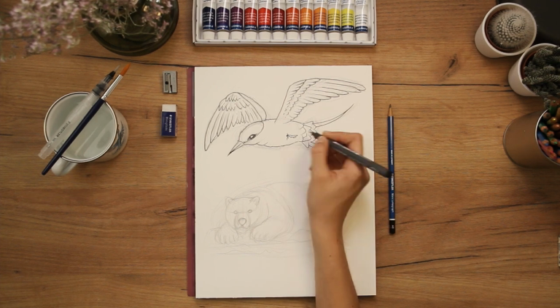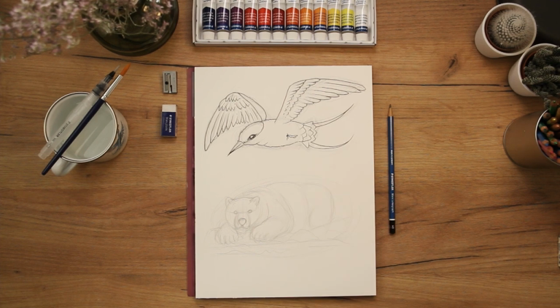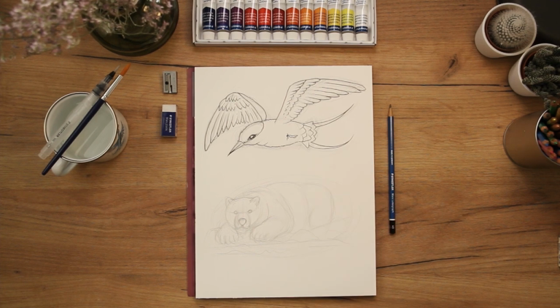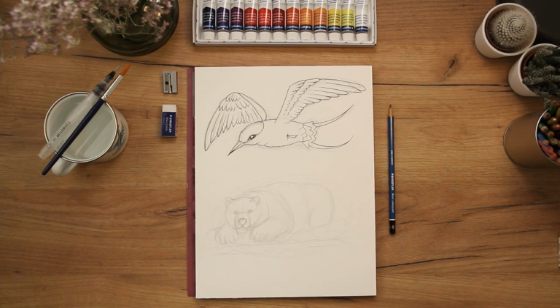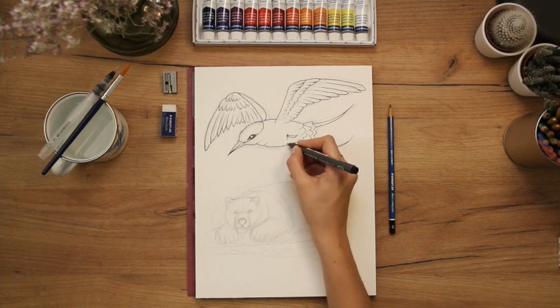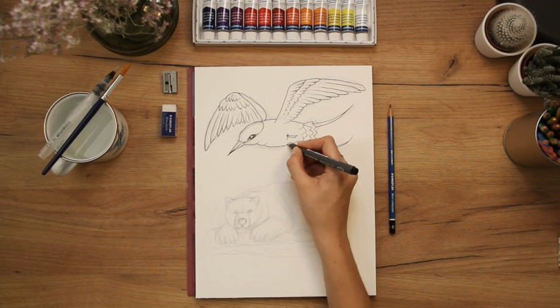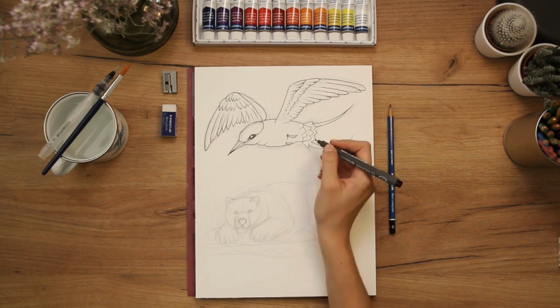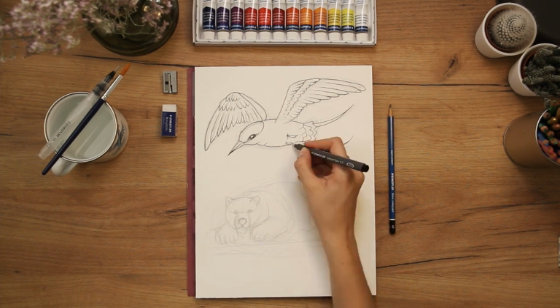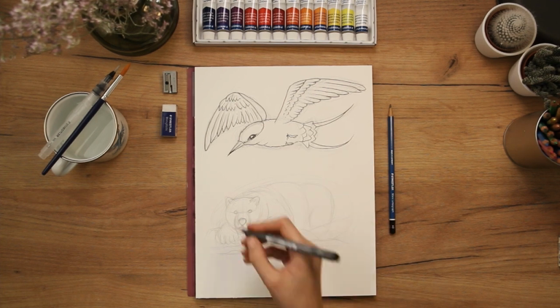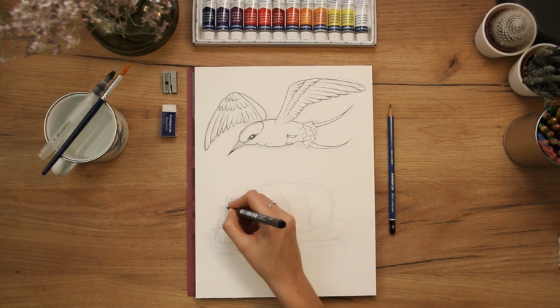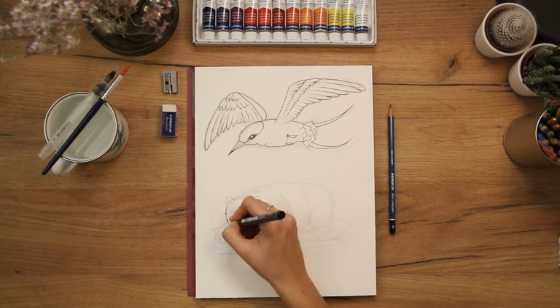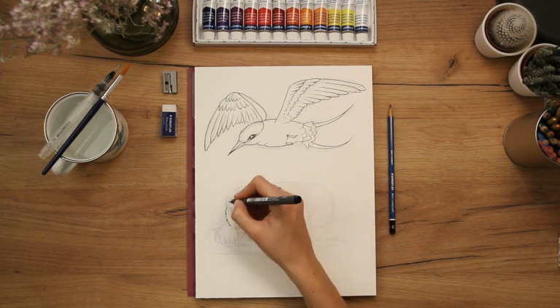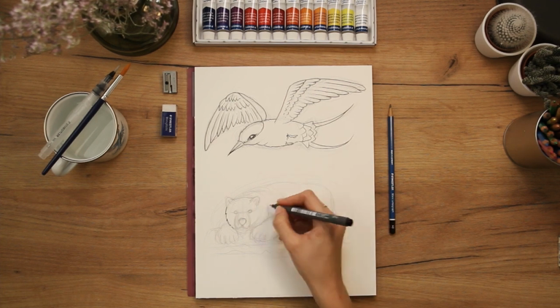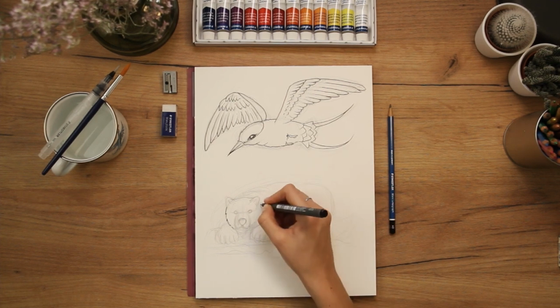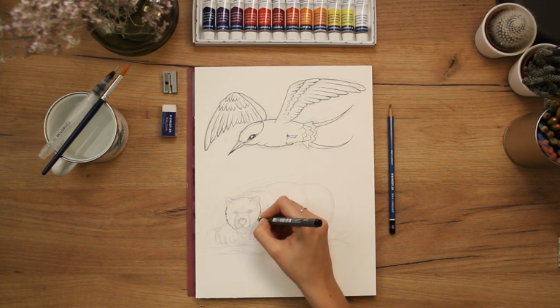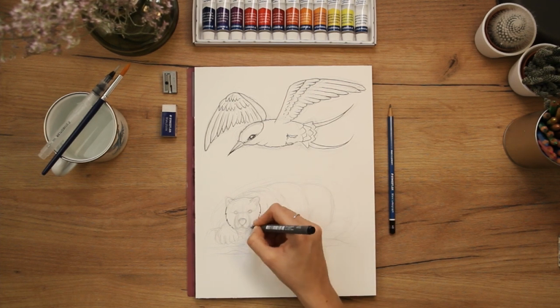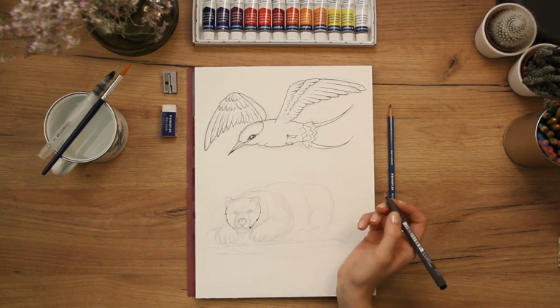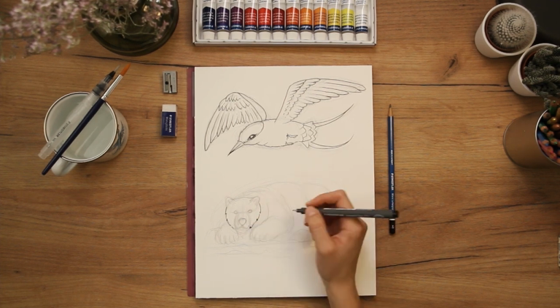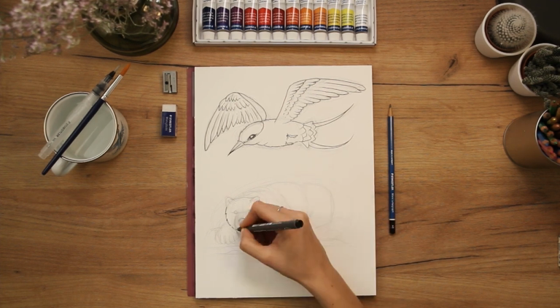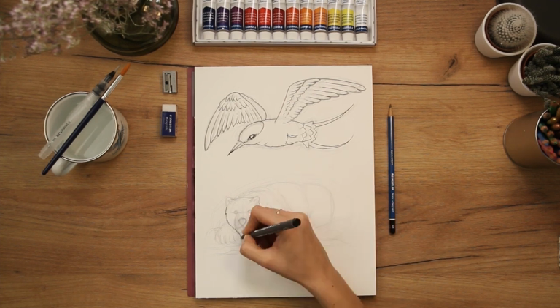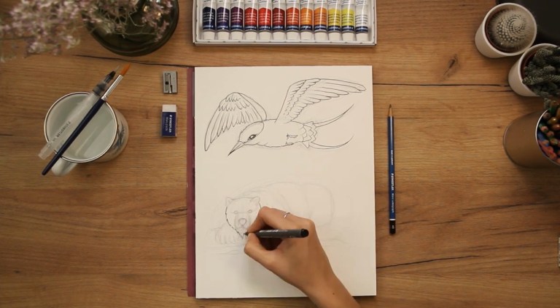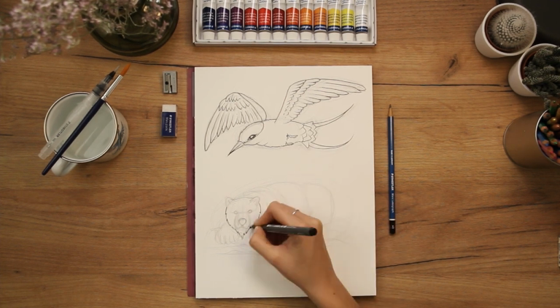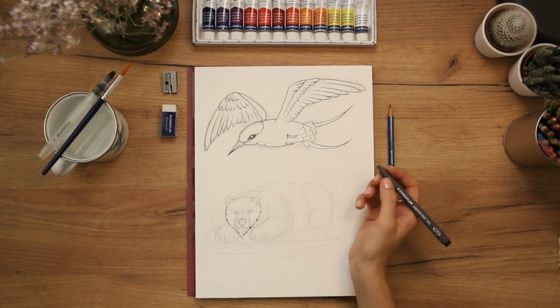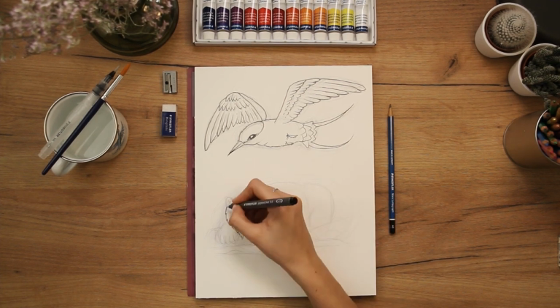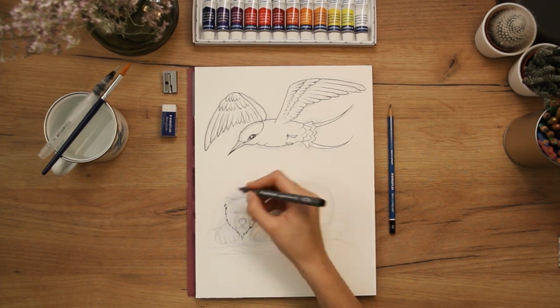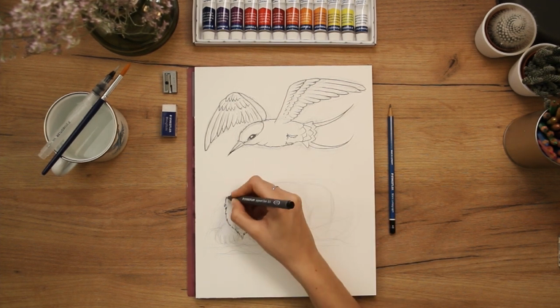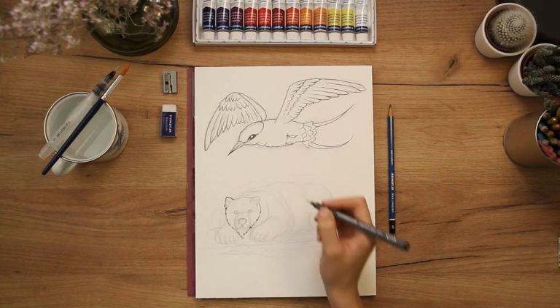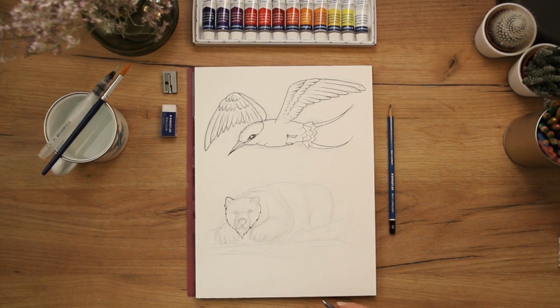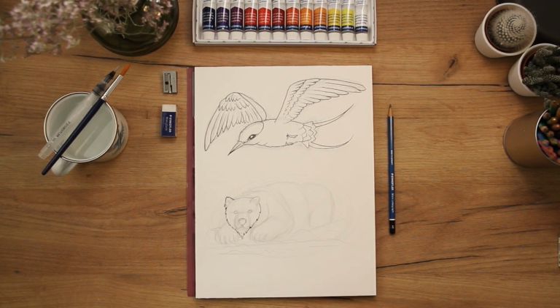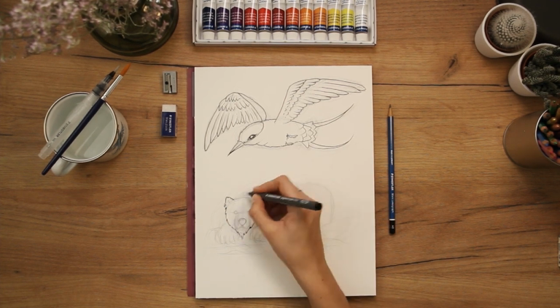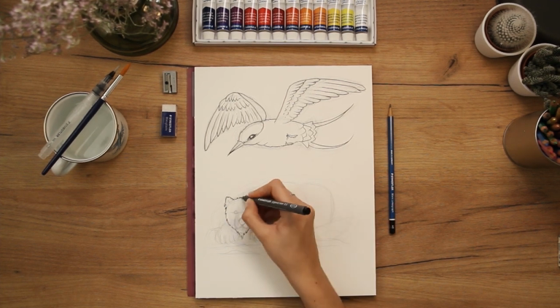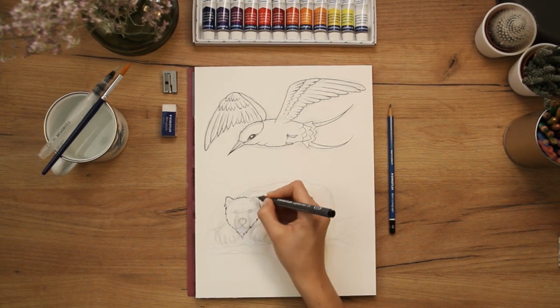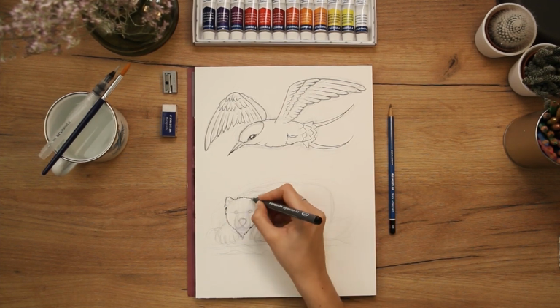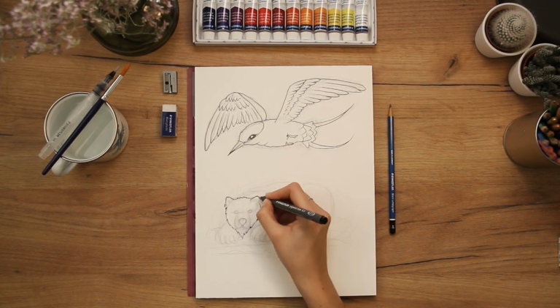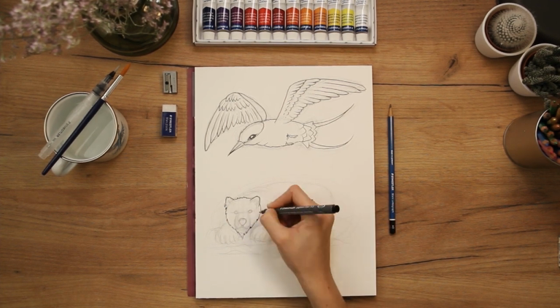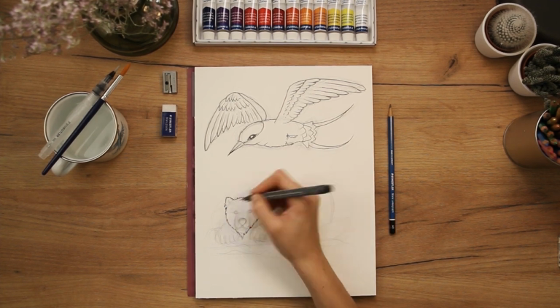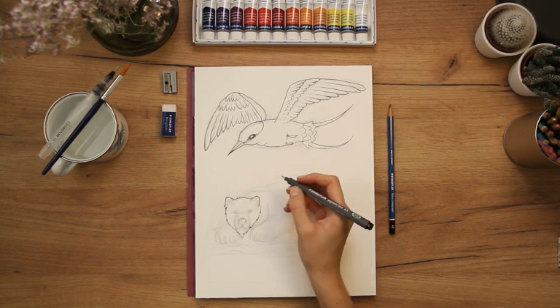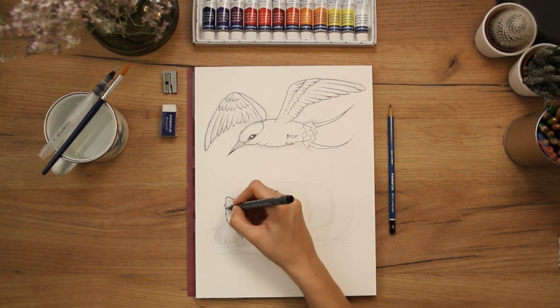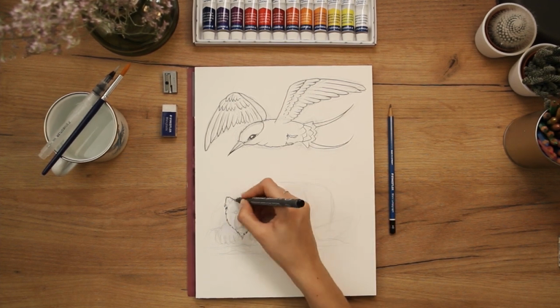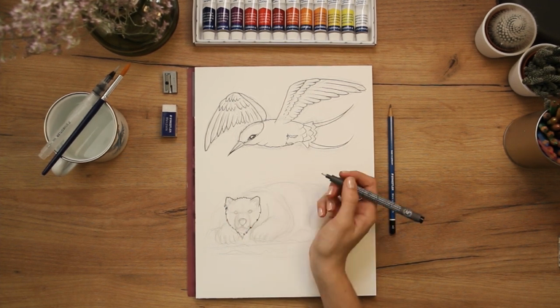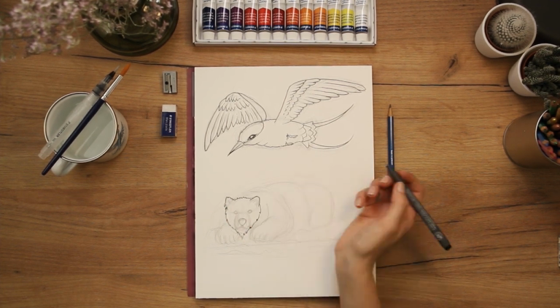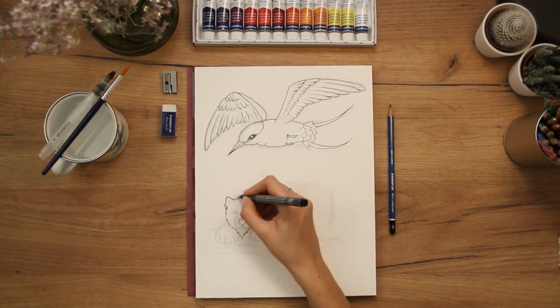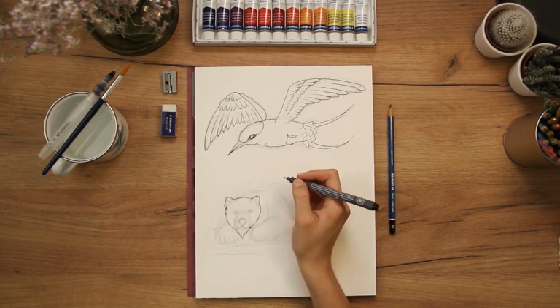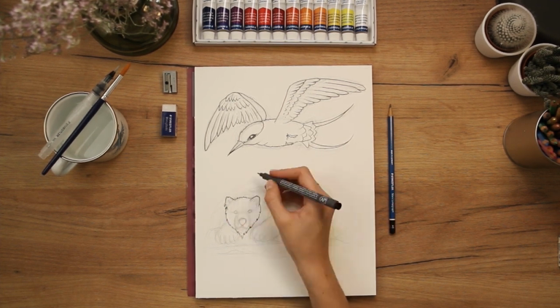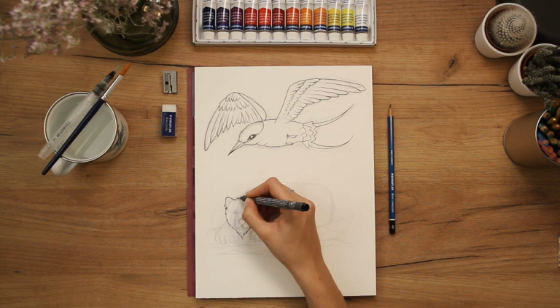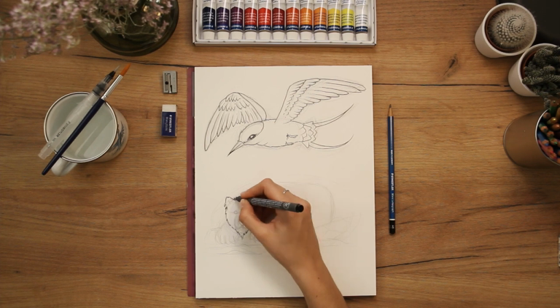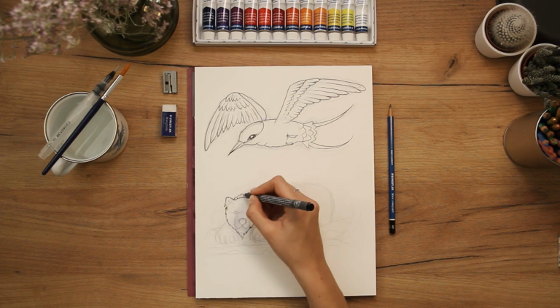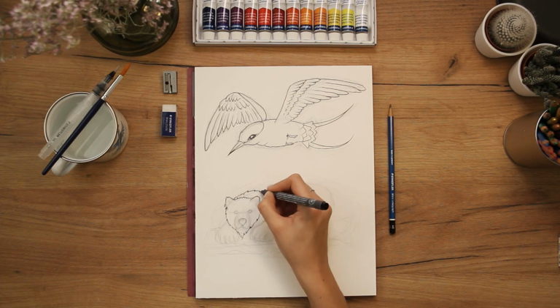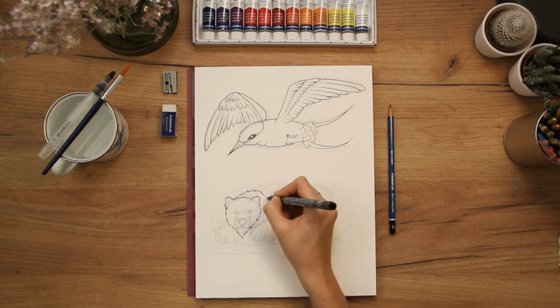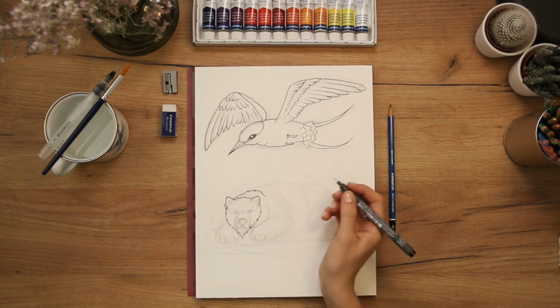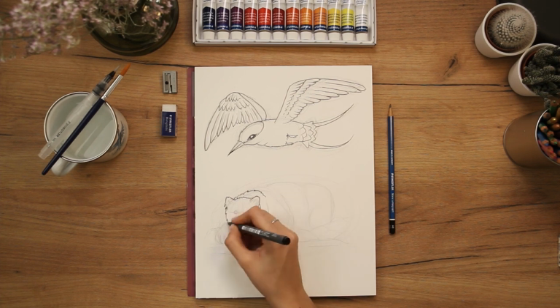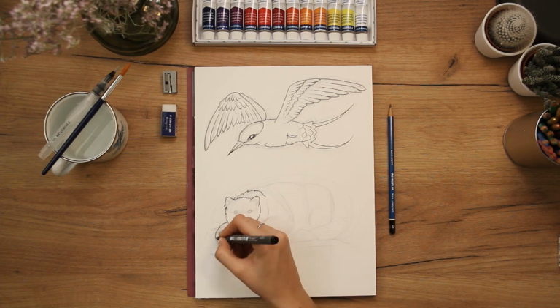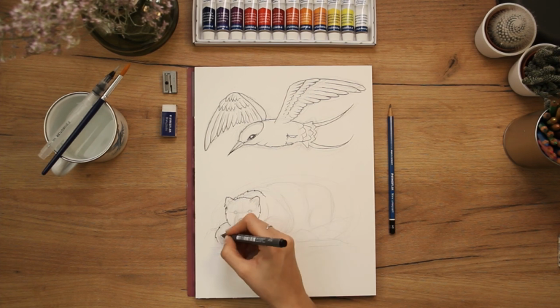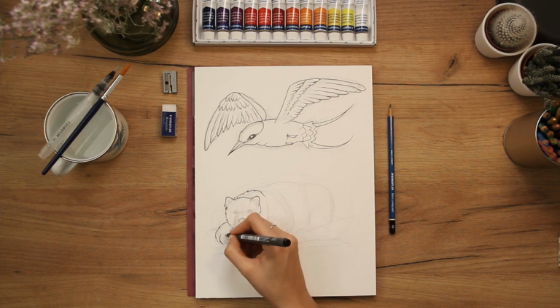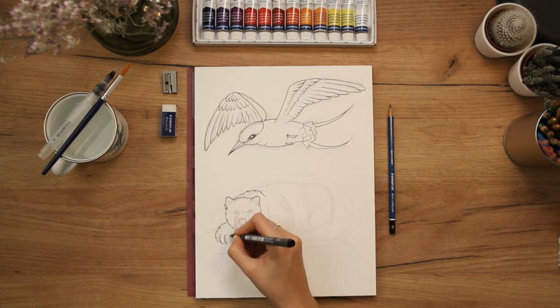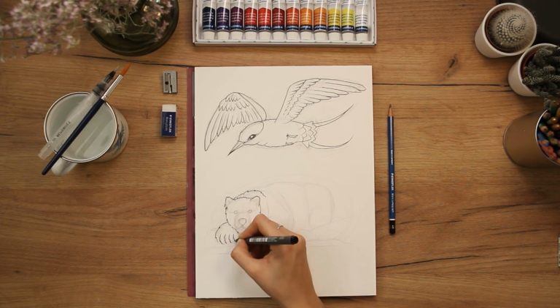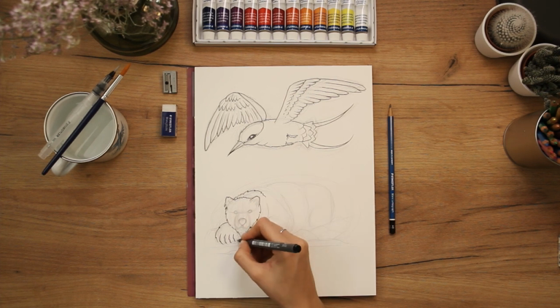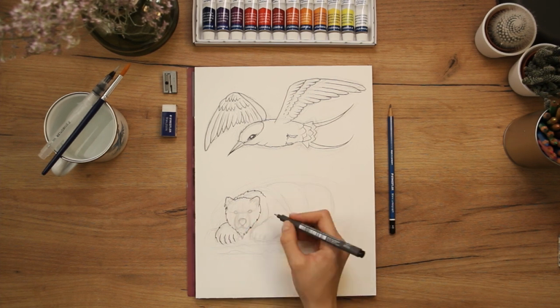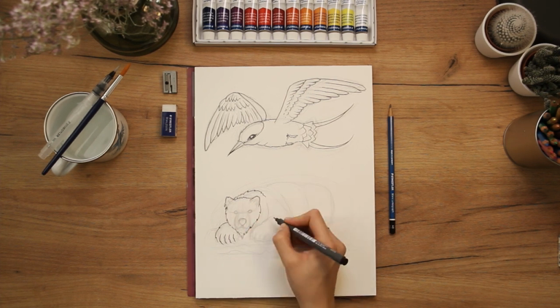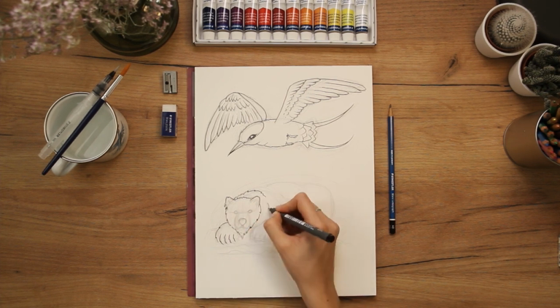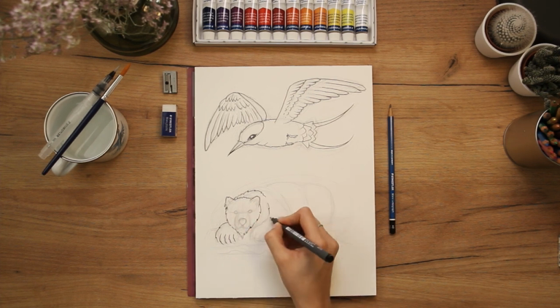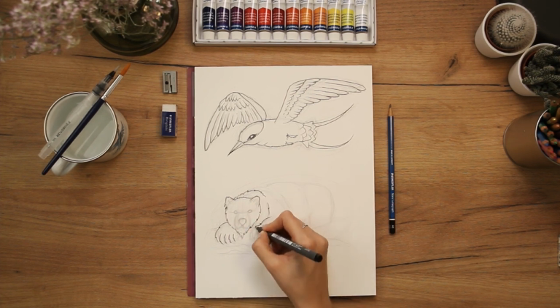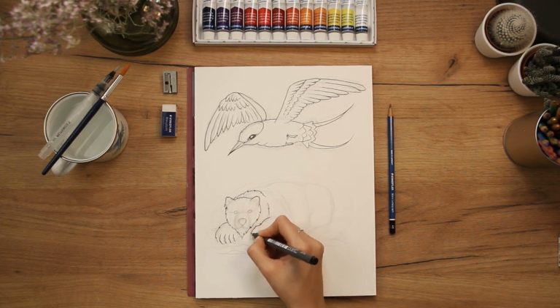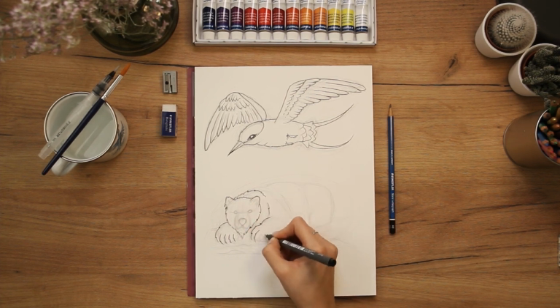Just as I did in the exercise, I add some guide lines to create the impression of an even surface.